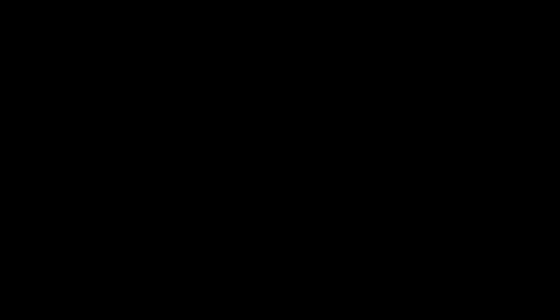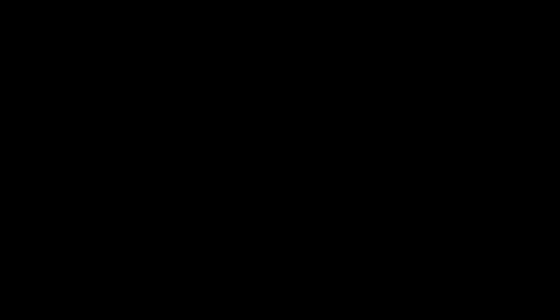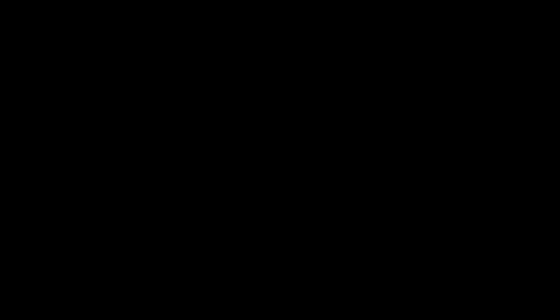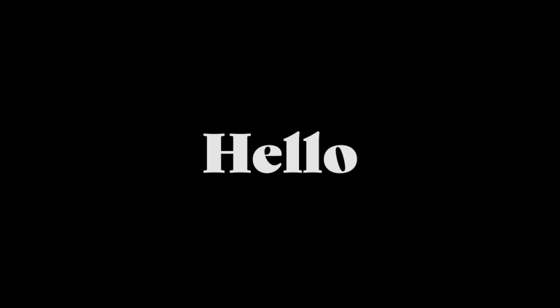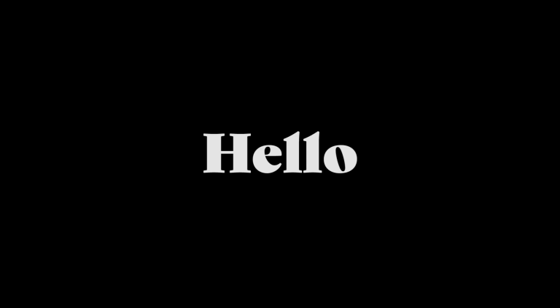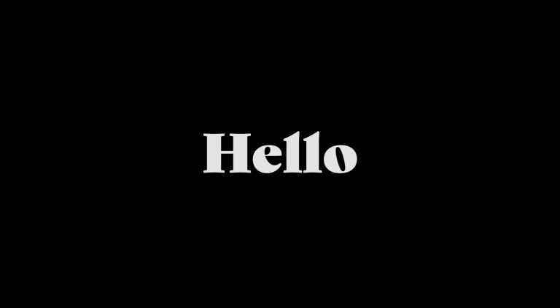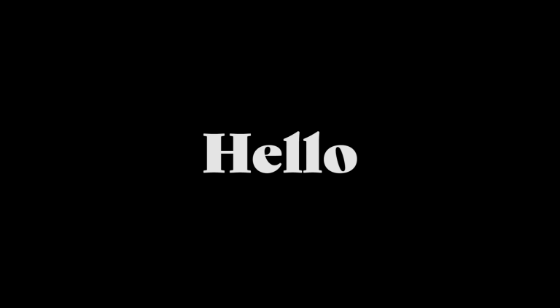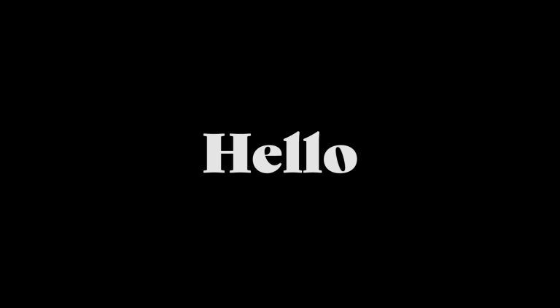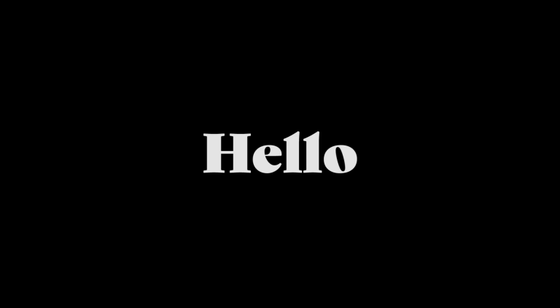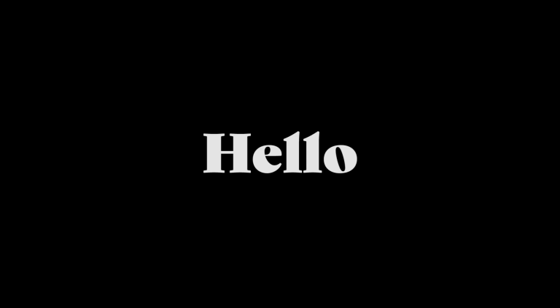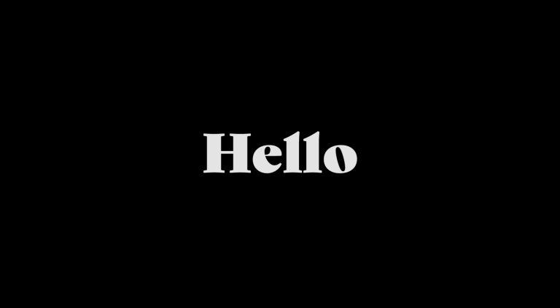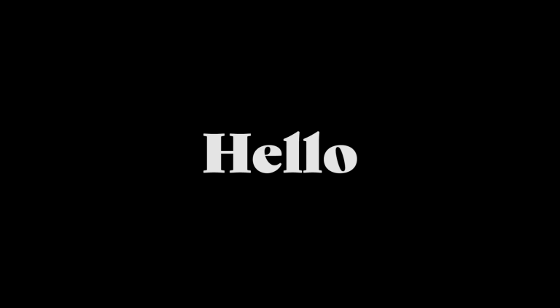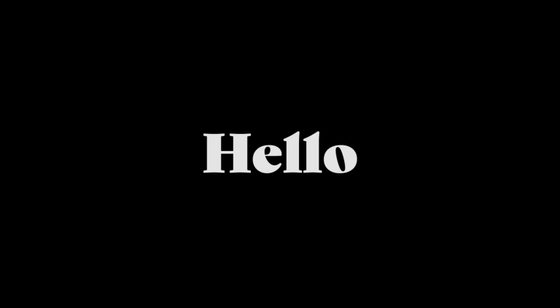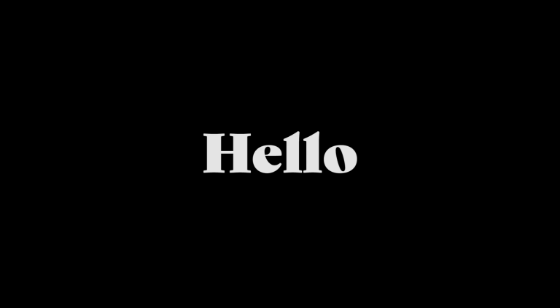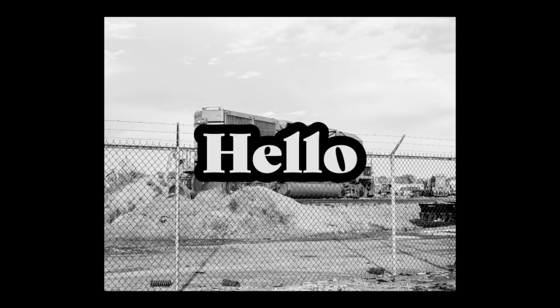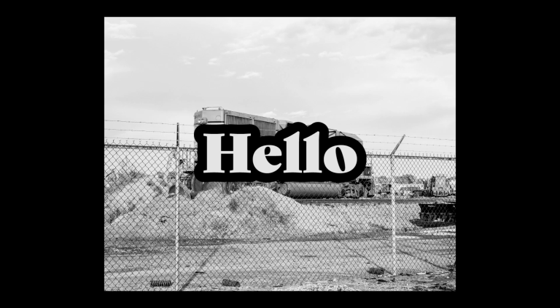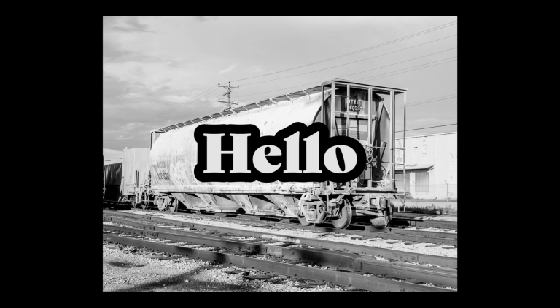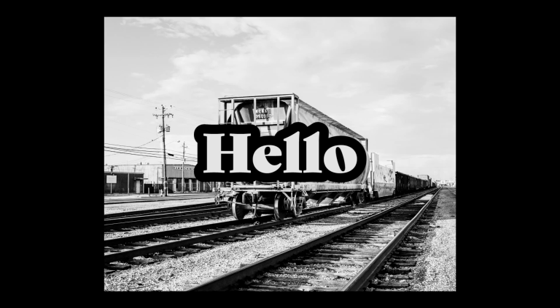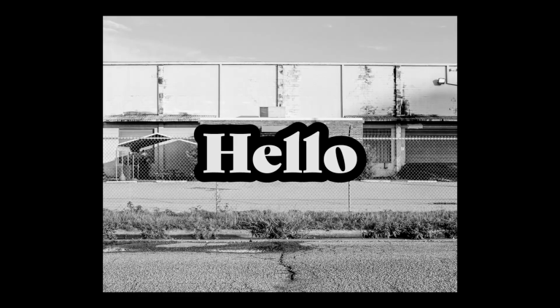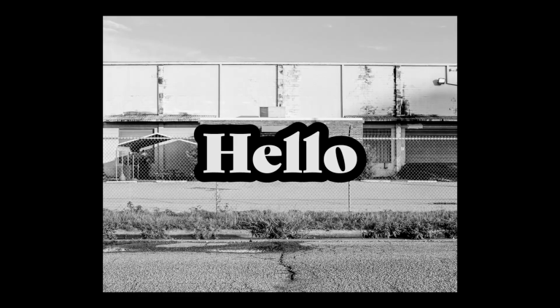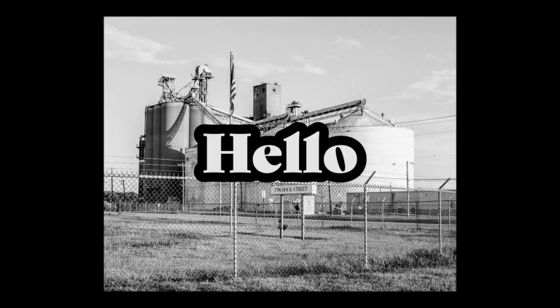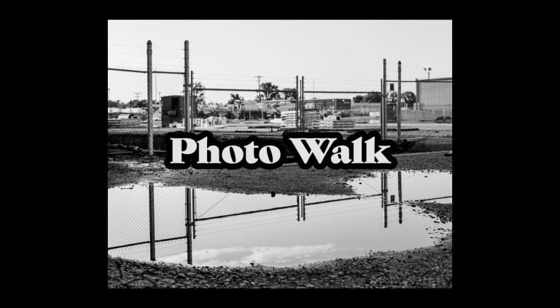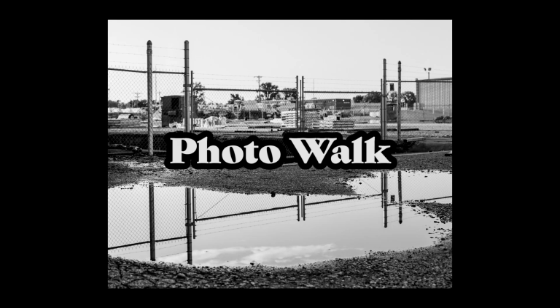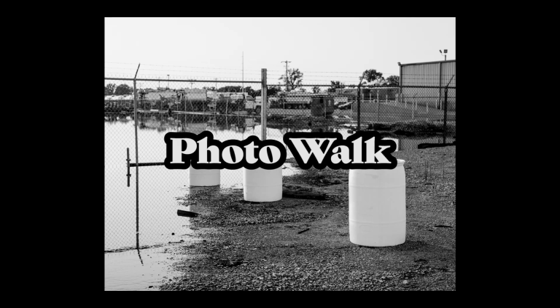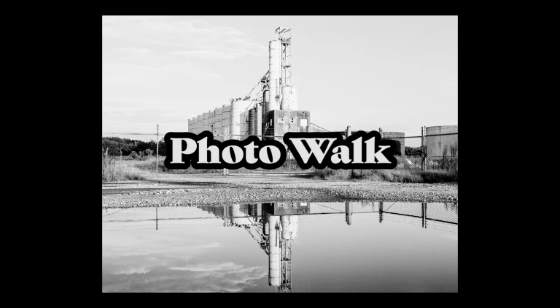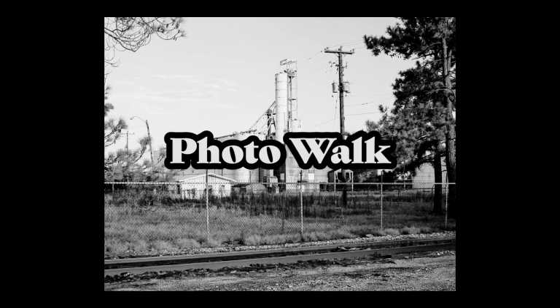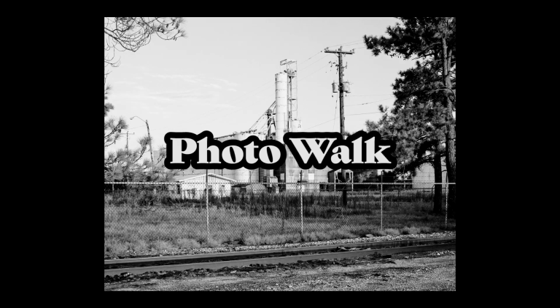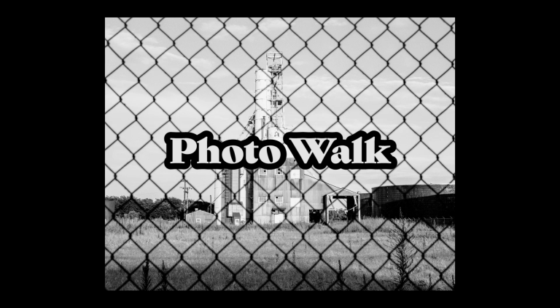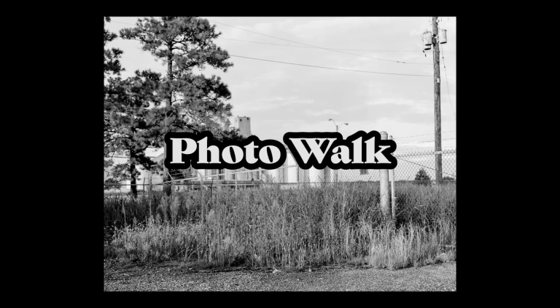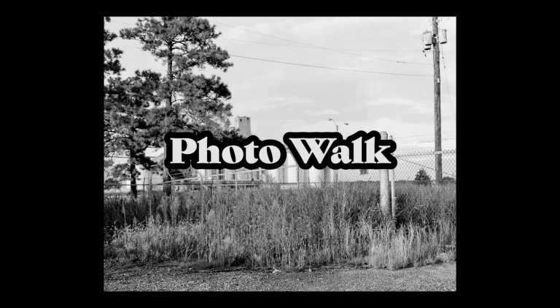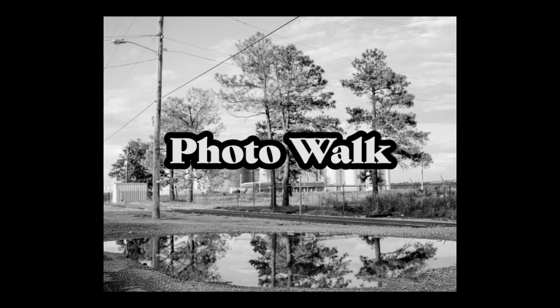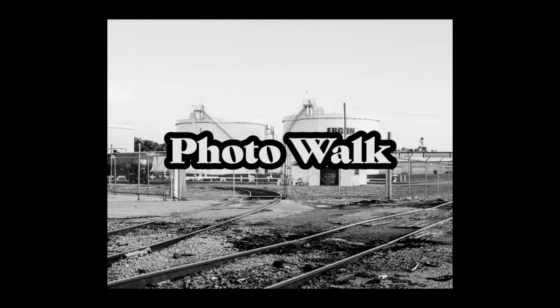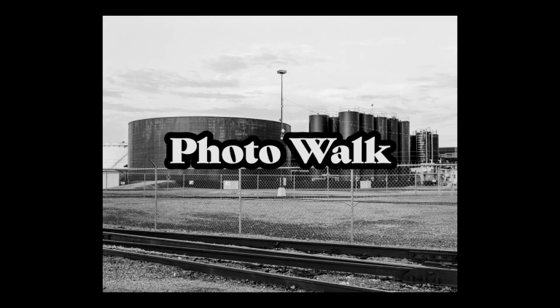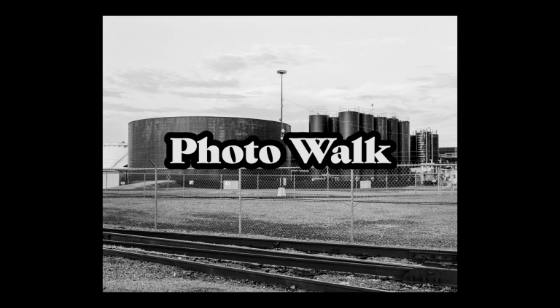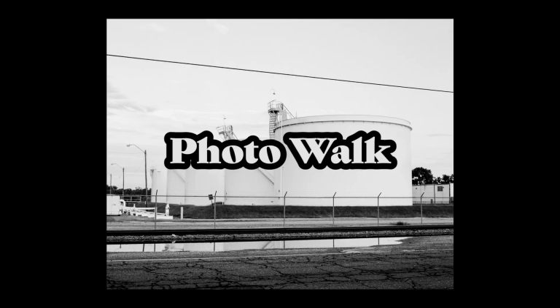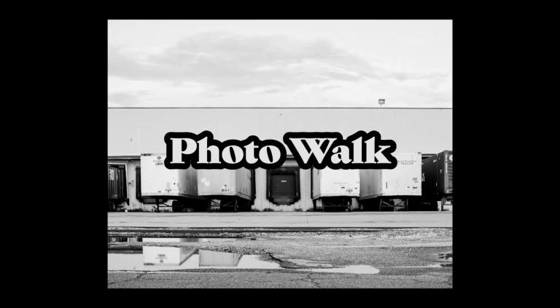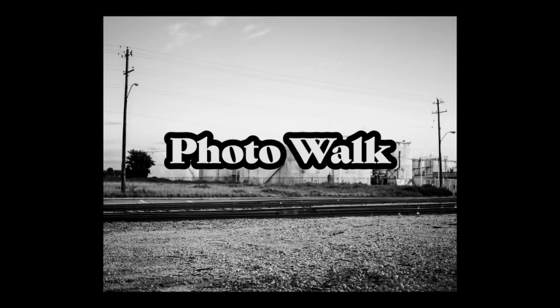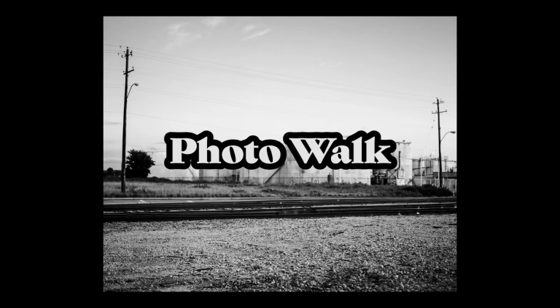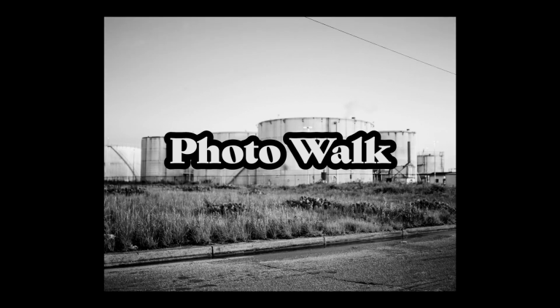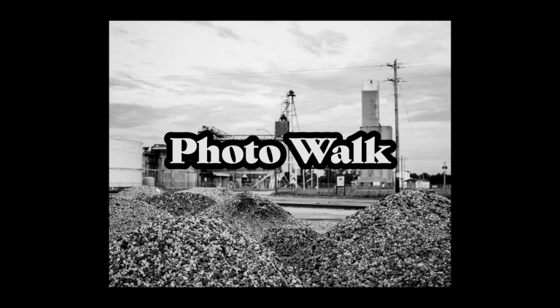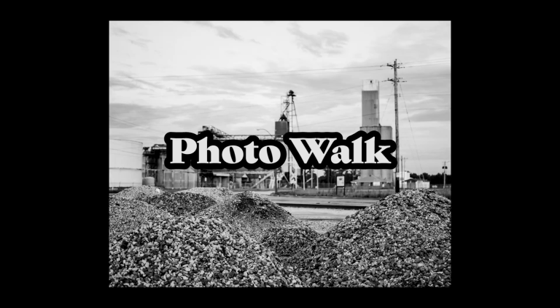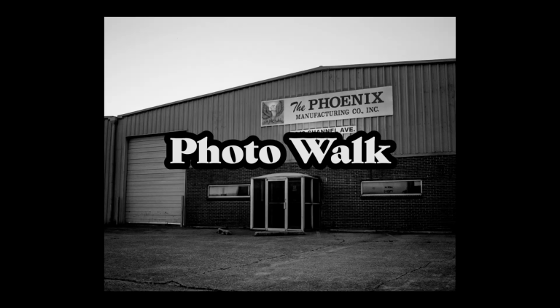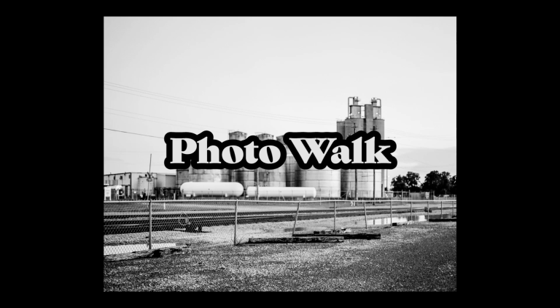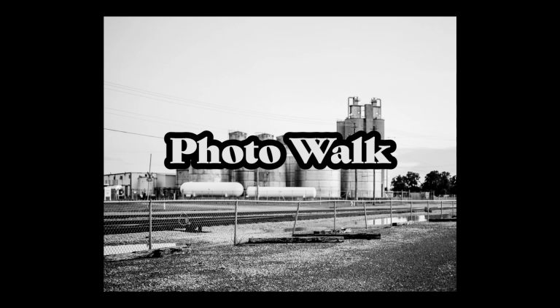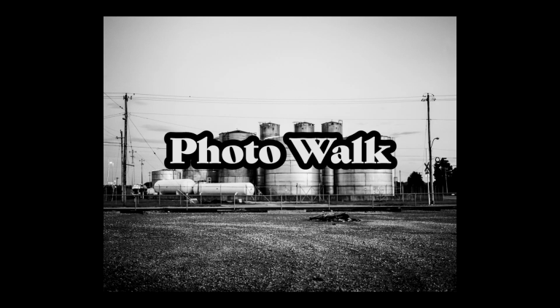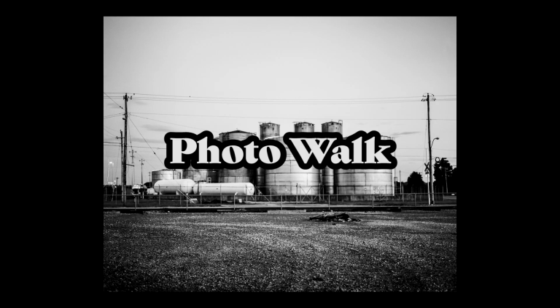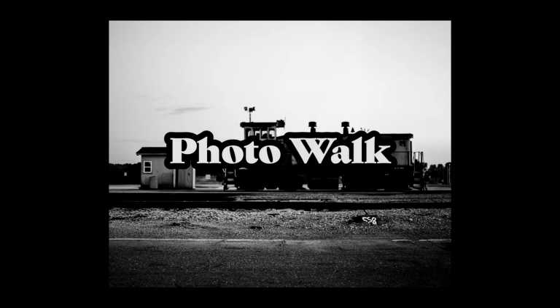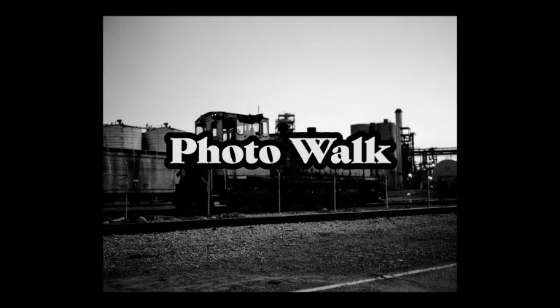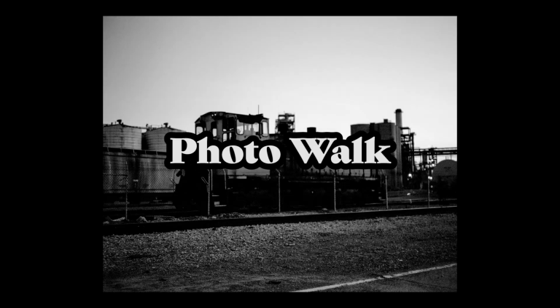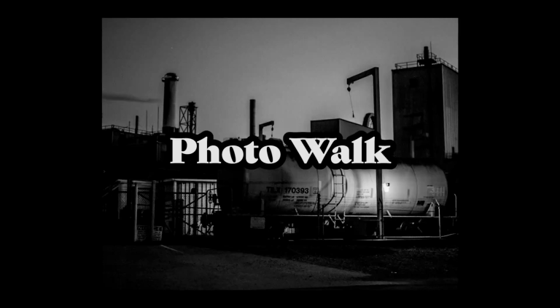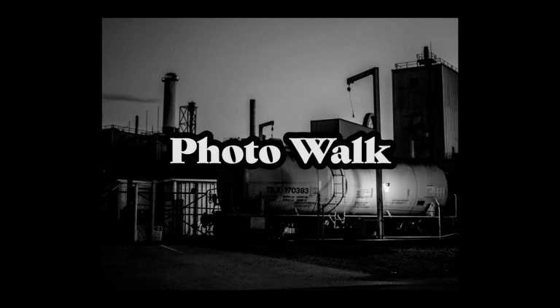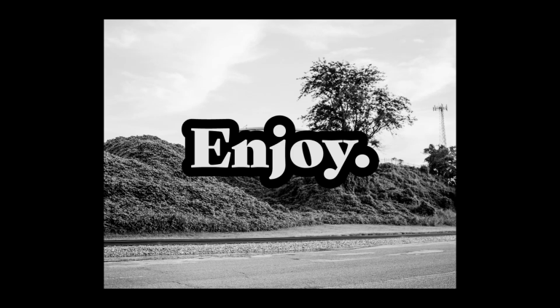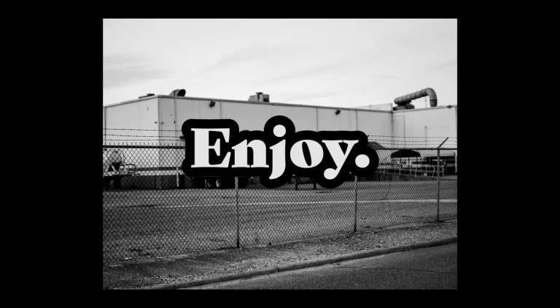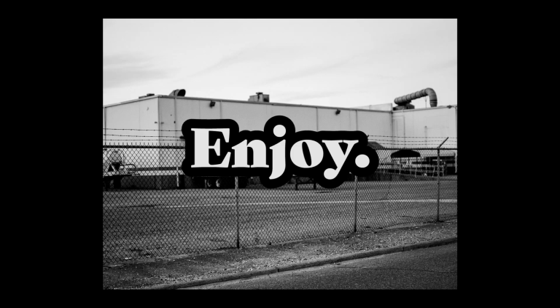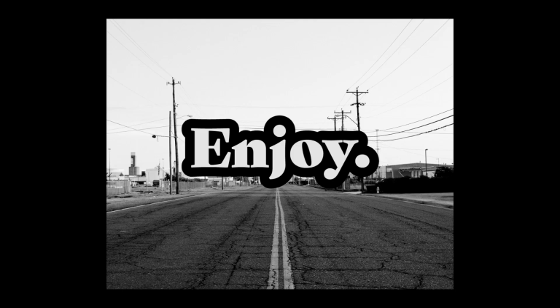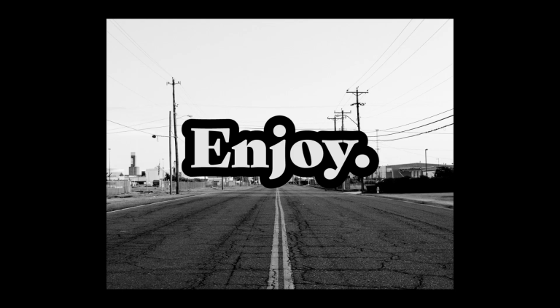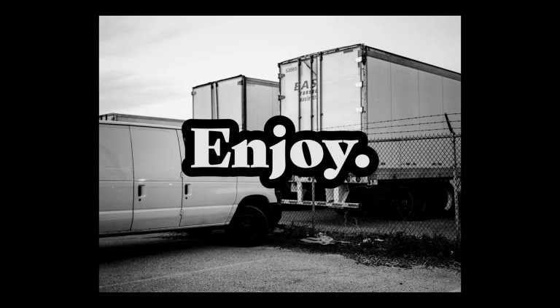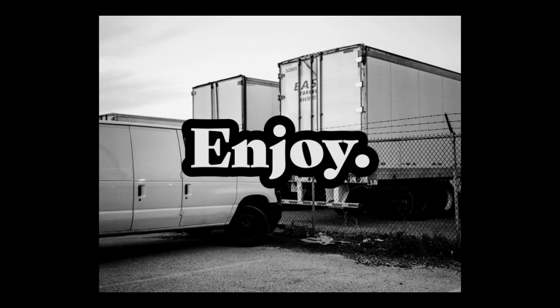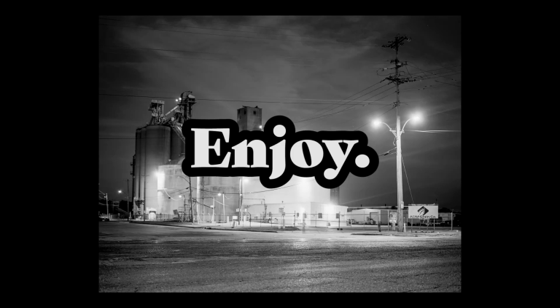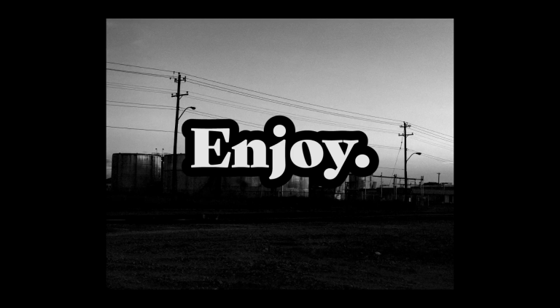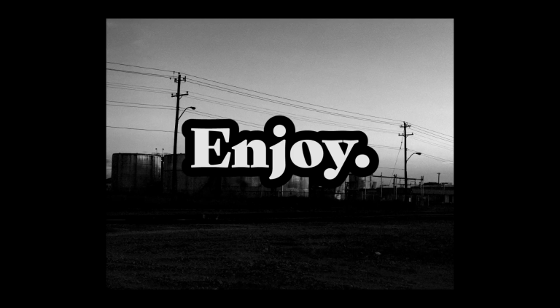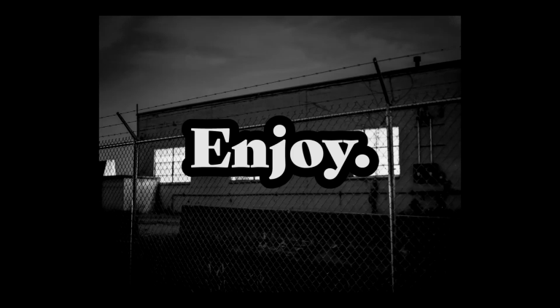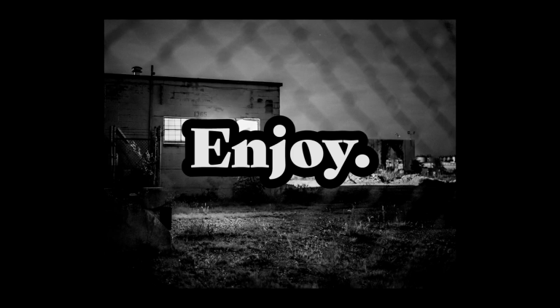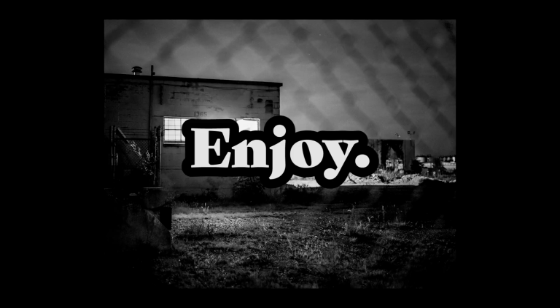Today, I'm going on a photo walk. I'm gonna take you behind the scenes, share some of my process, and share every photo I get. Enjoy.